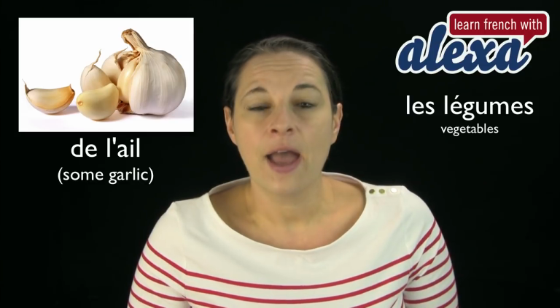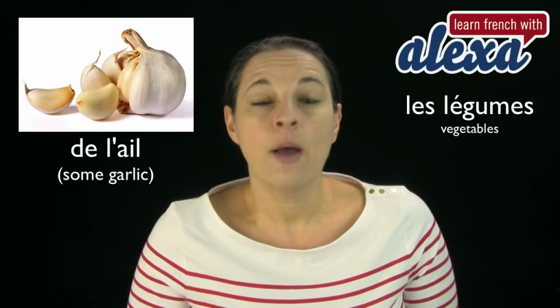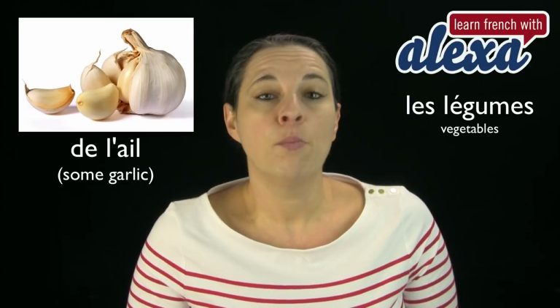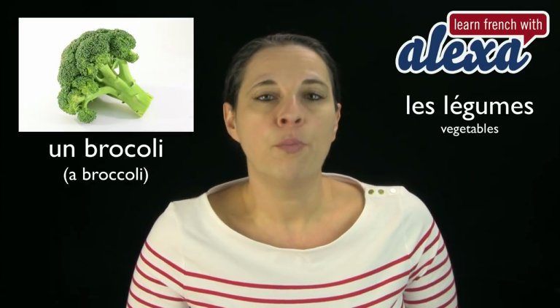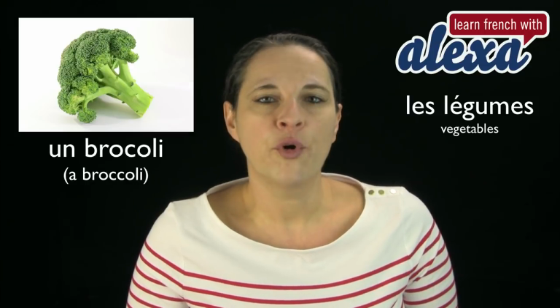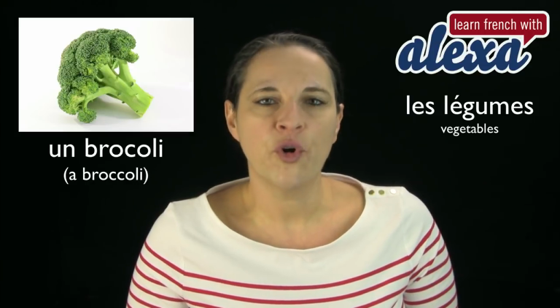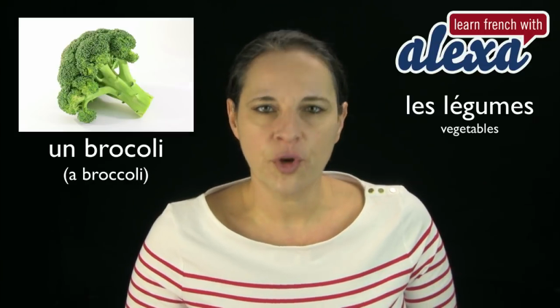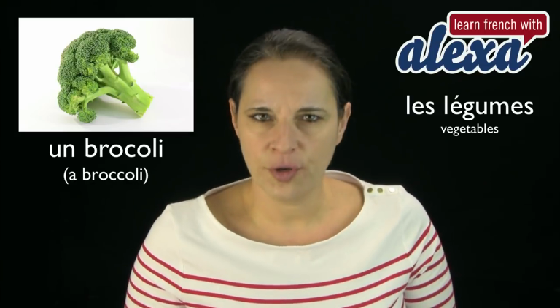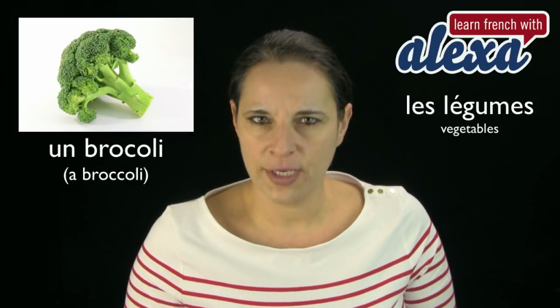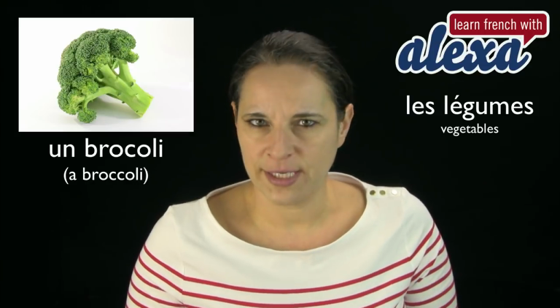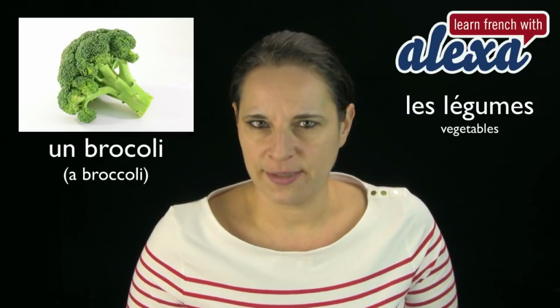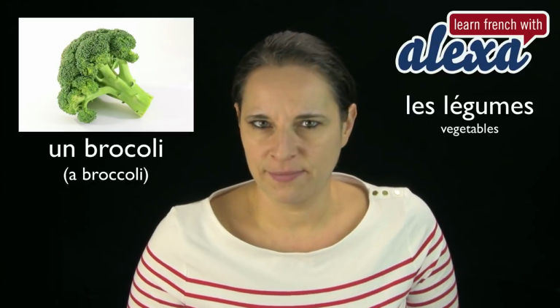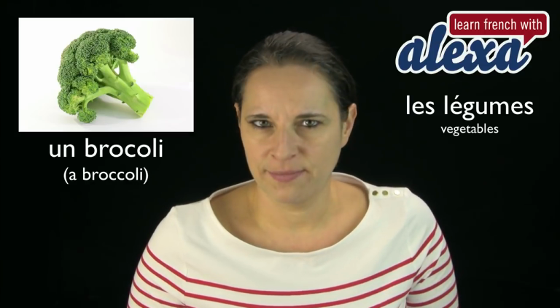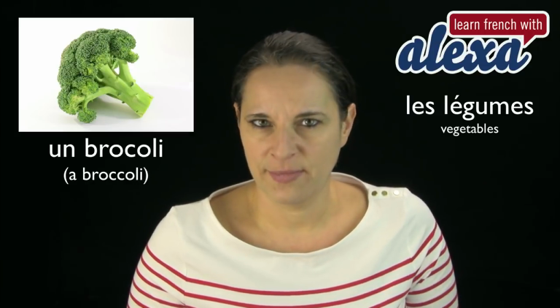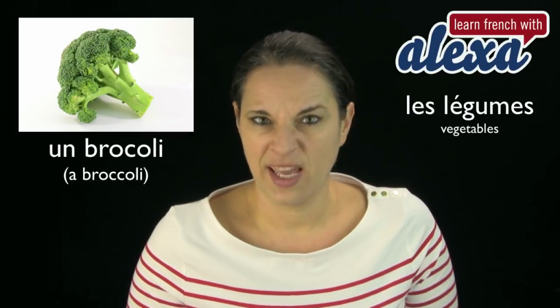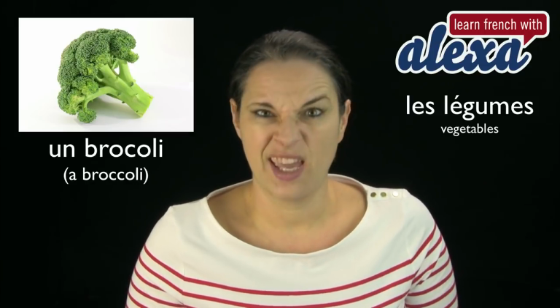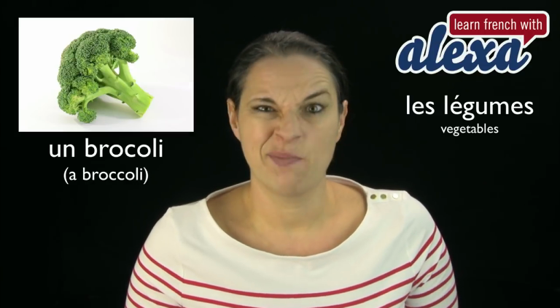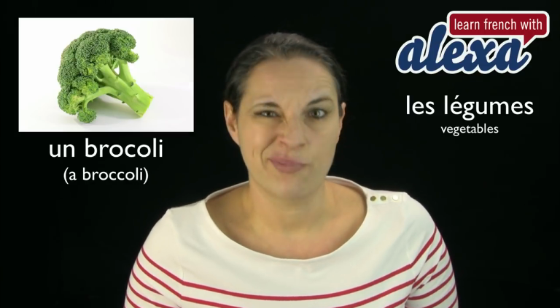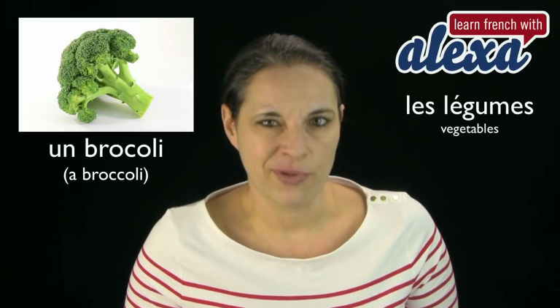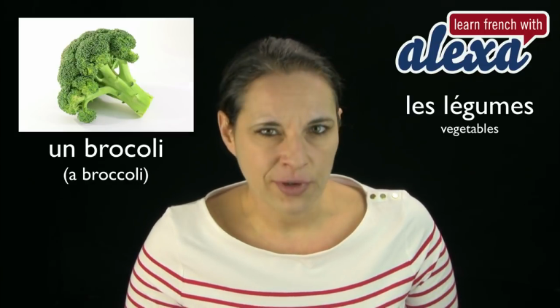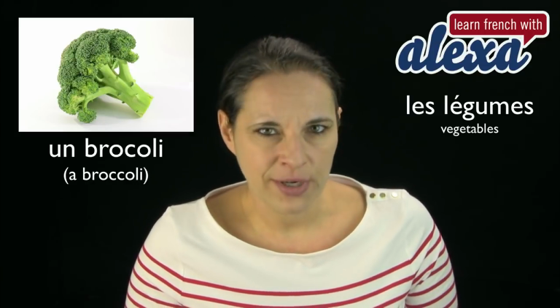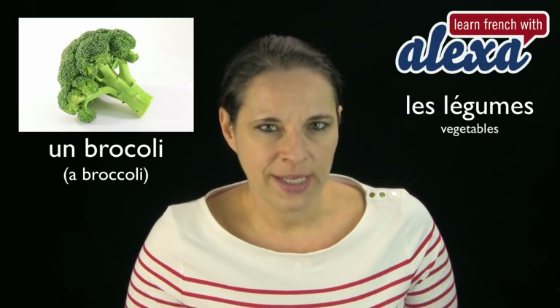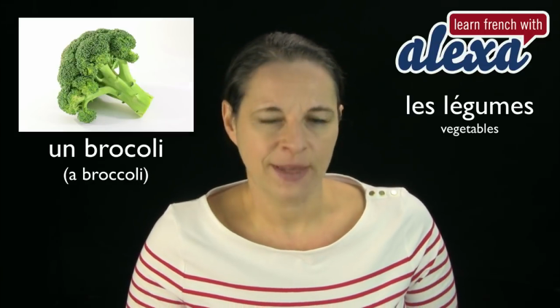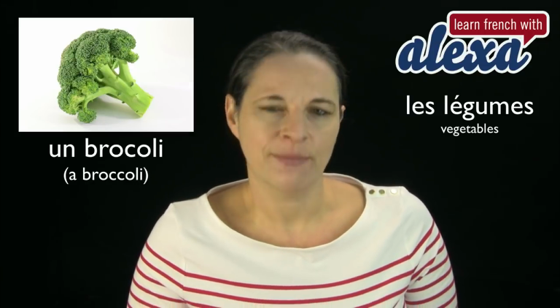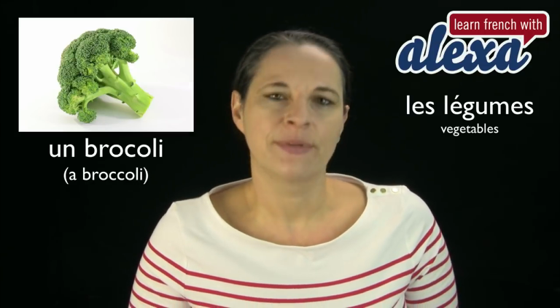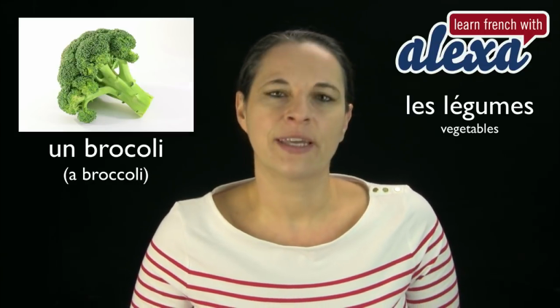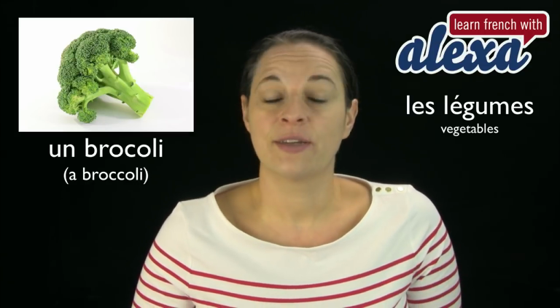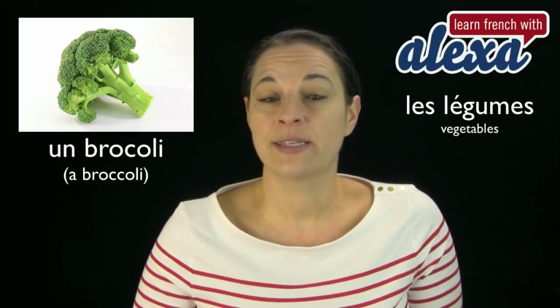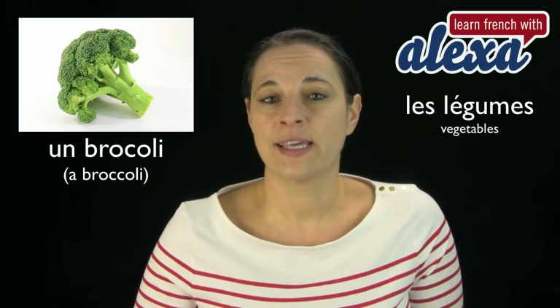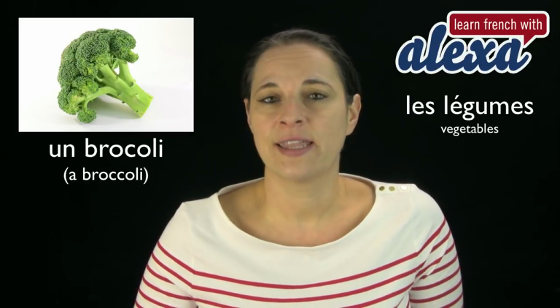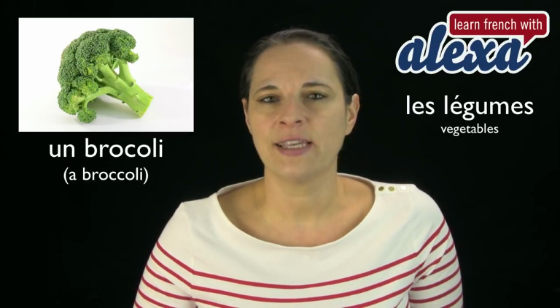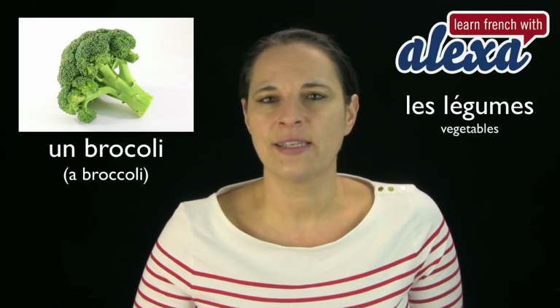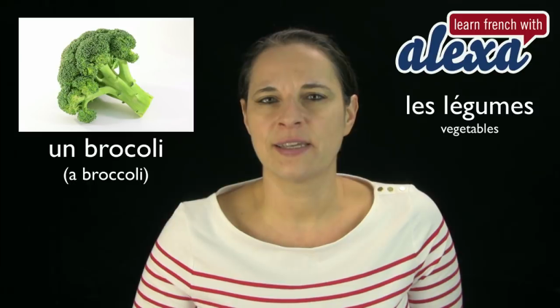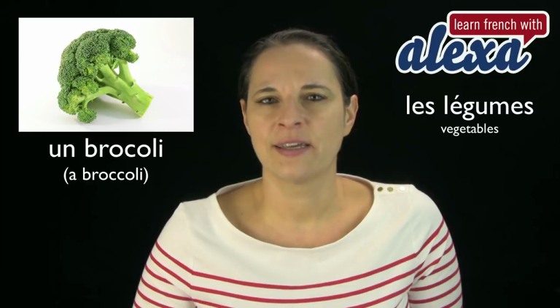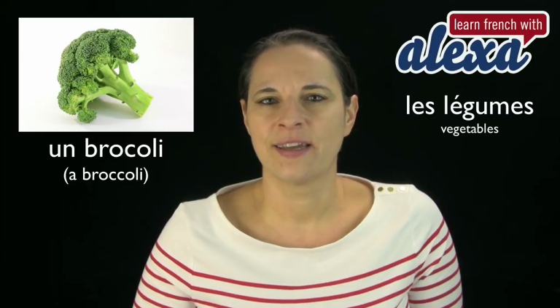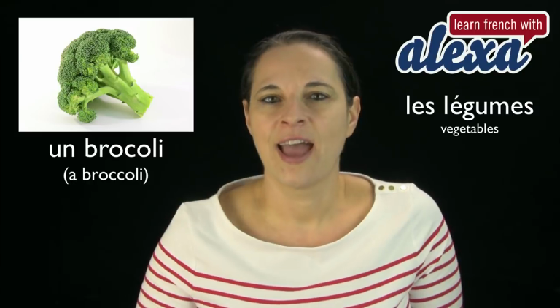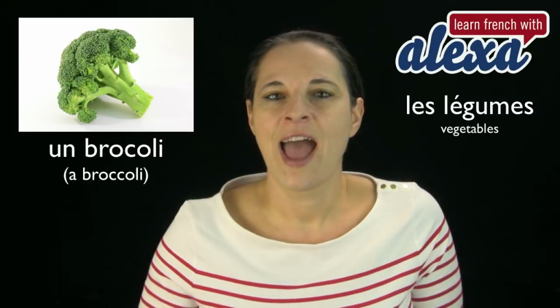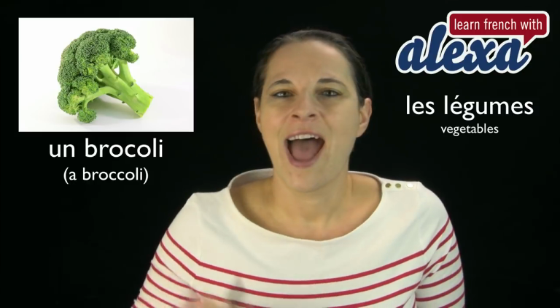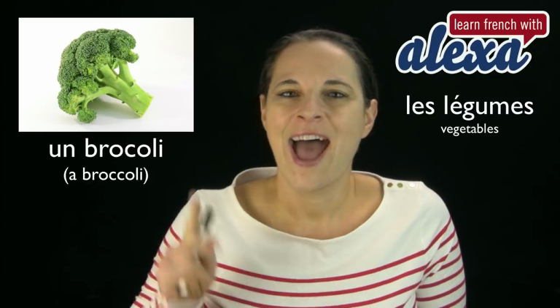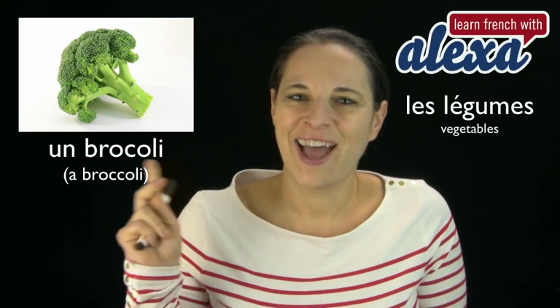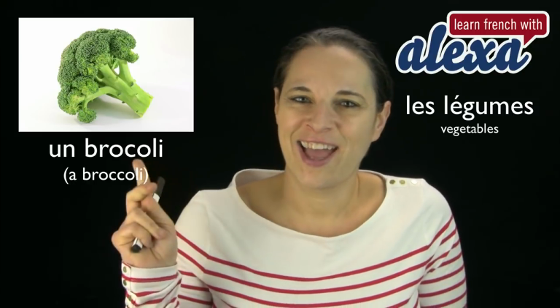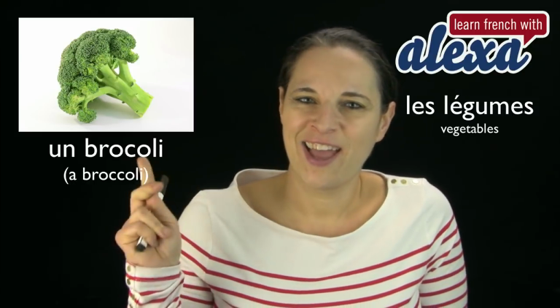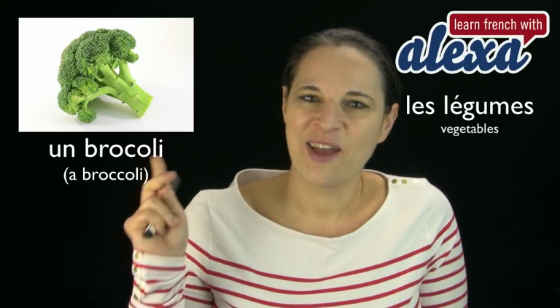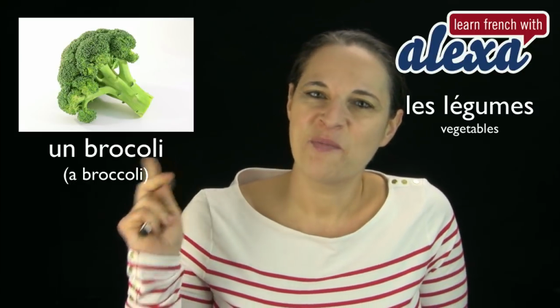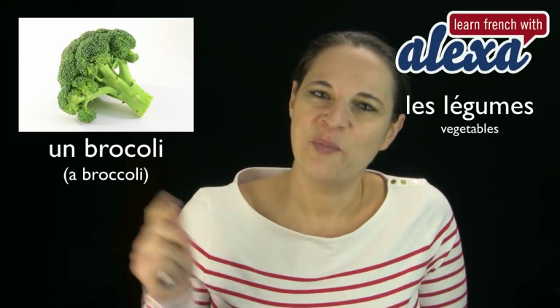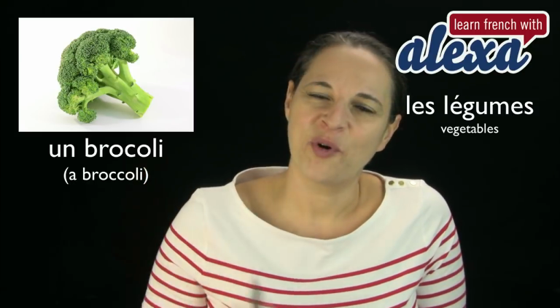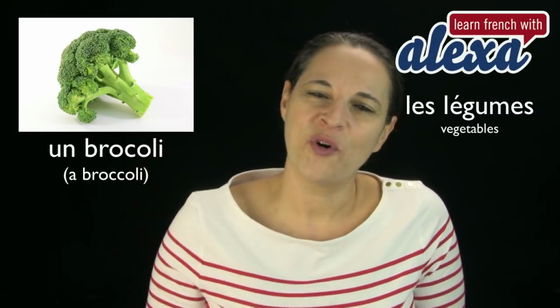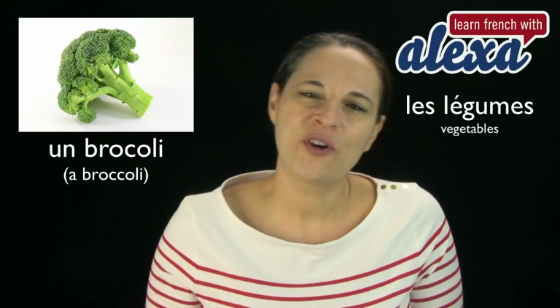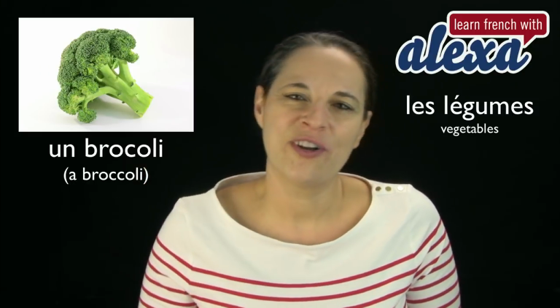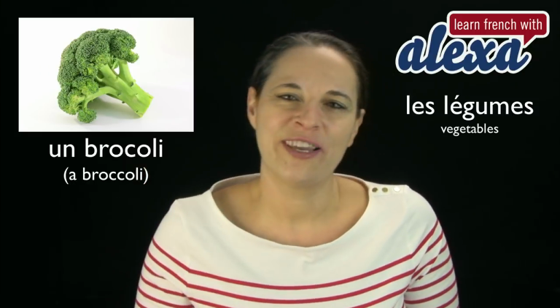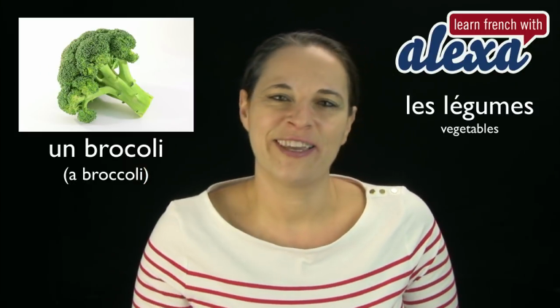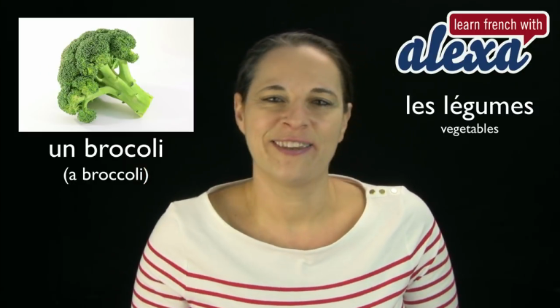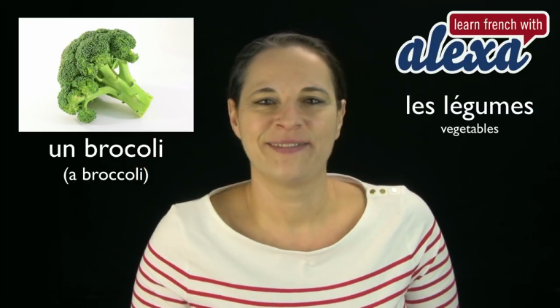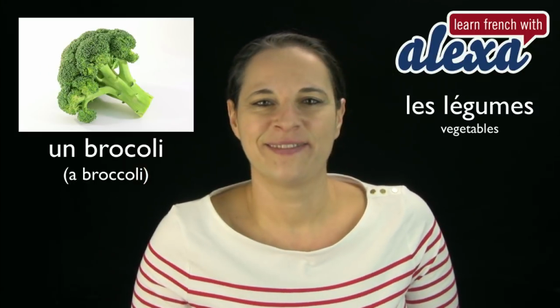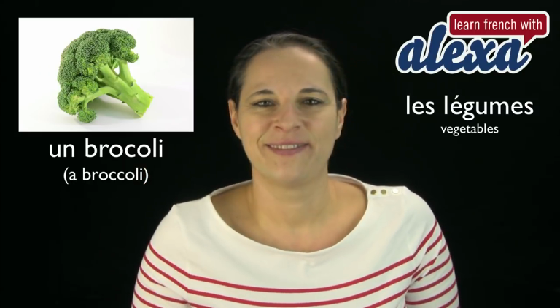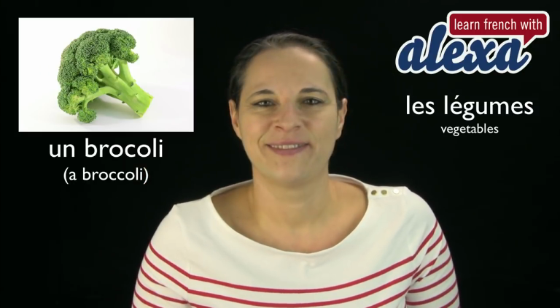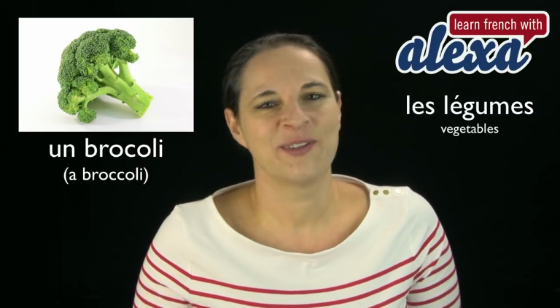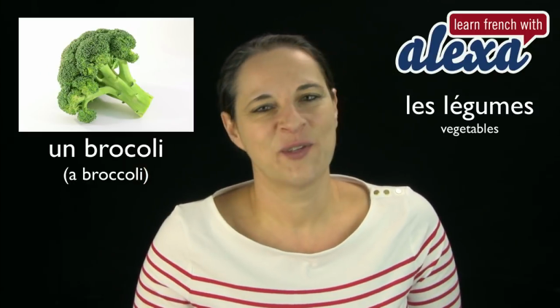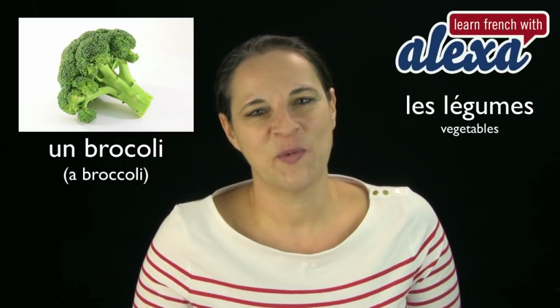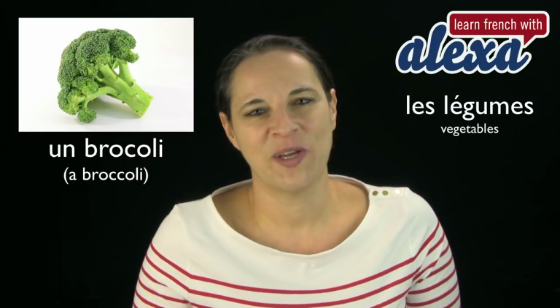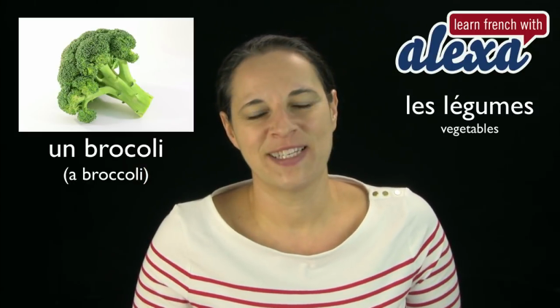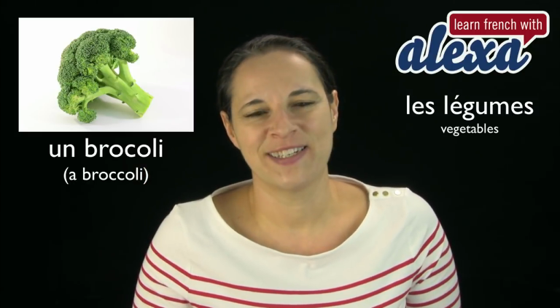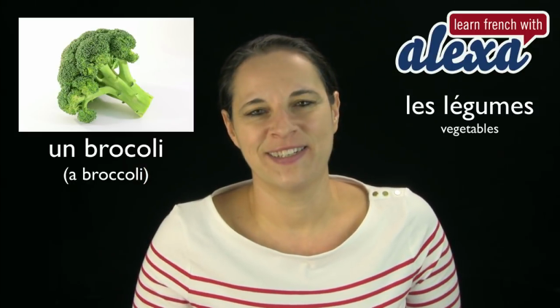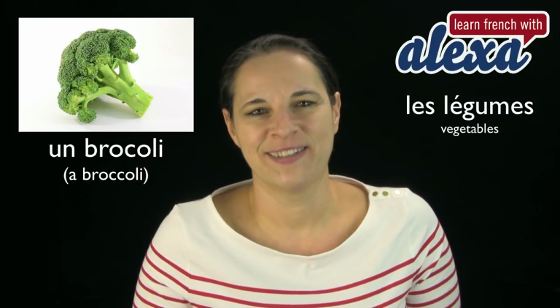Un brocoli. A broccoli. Can you say that? Un brocoli. Well done.